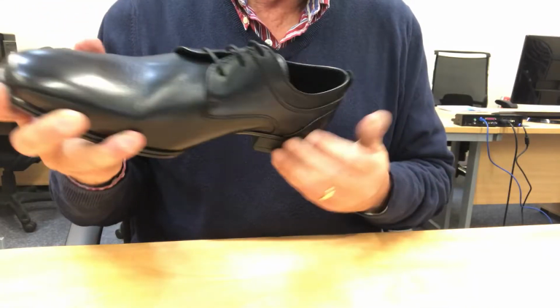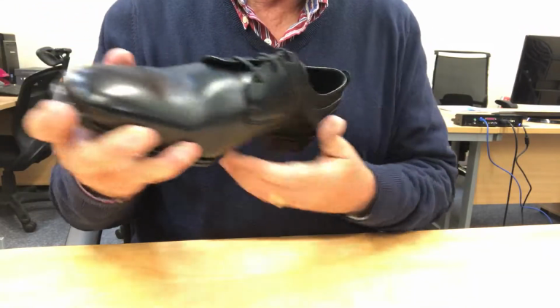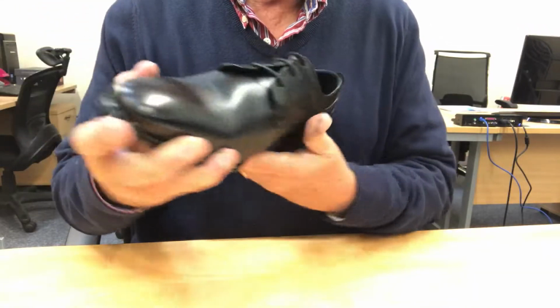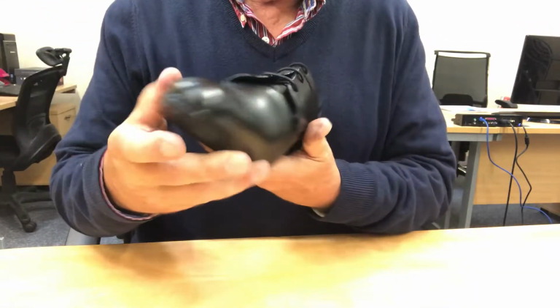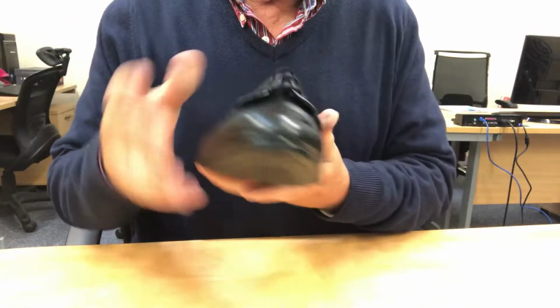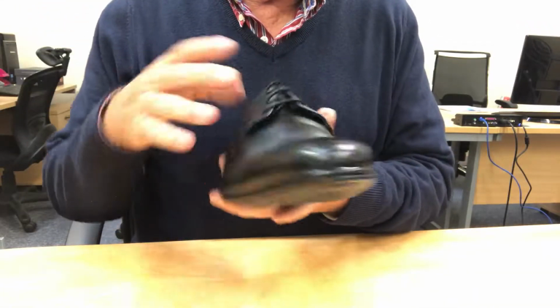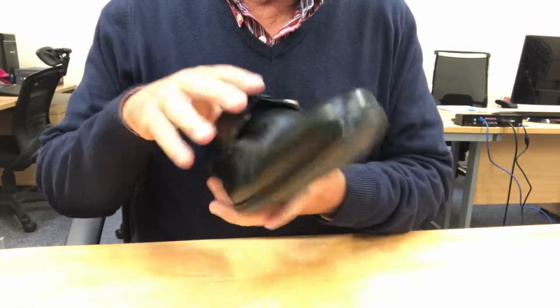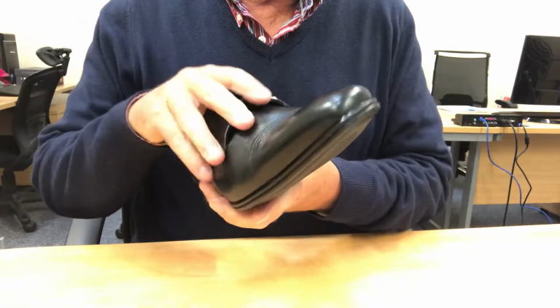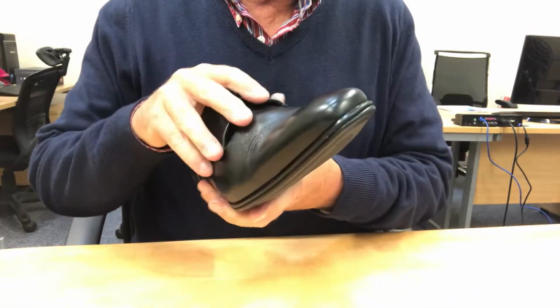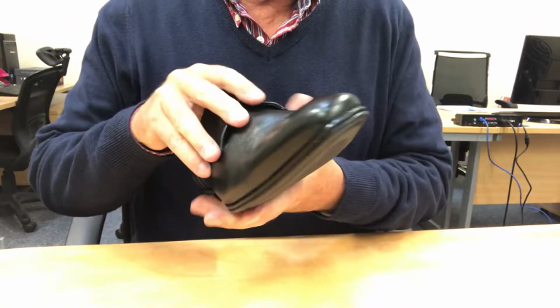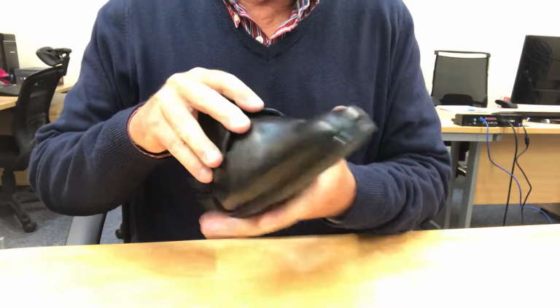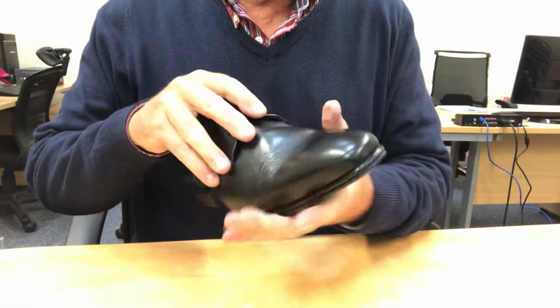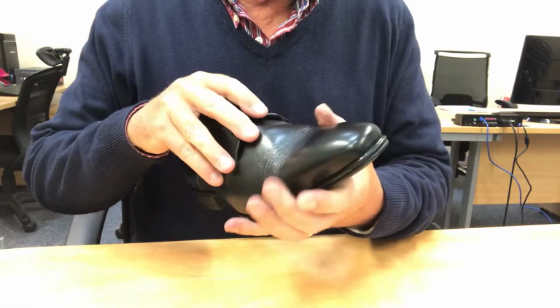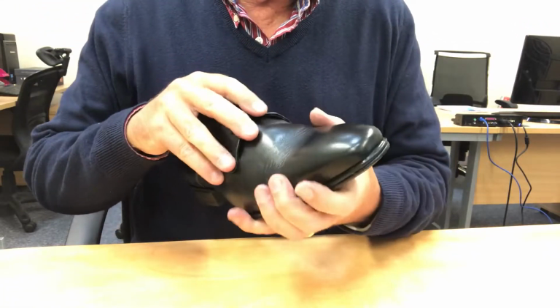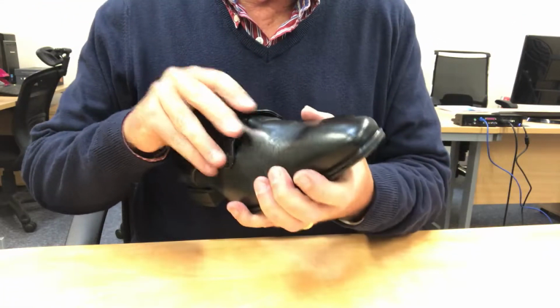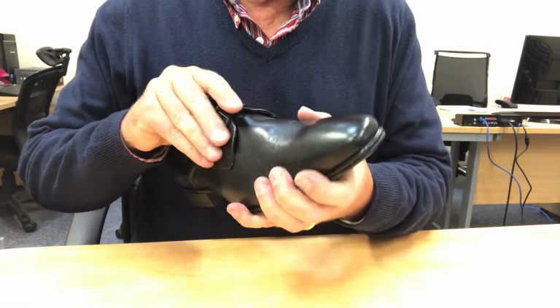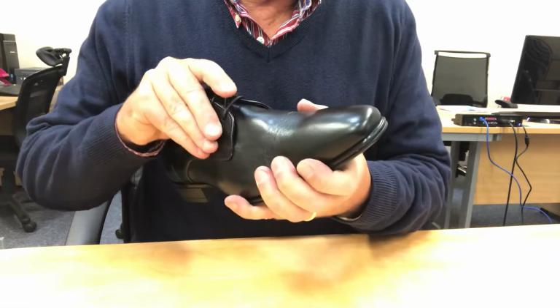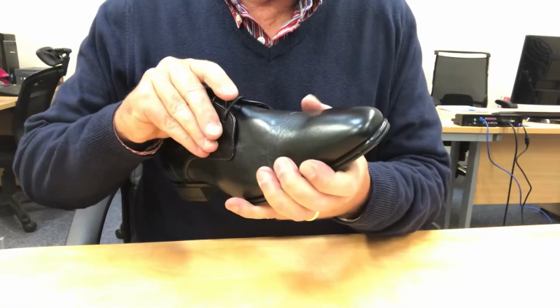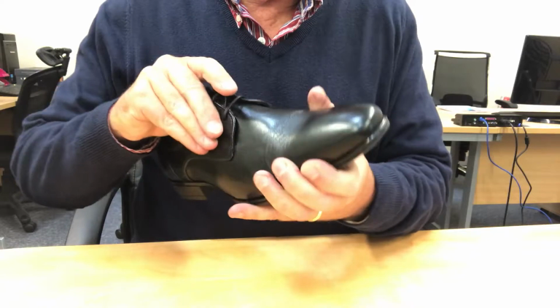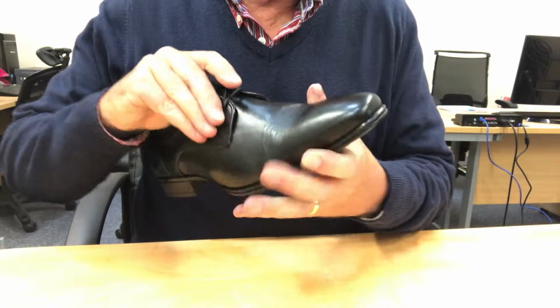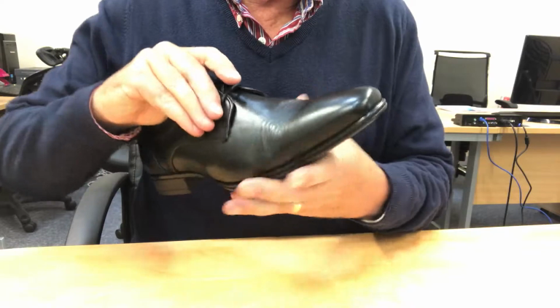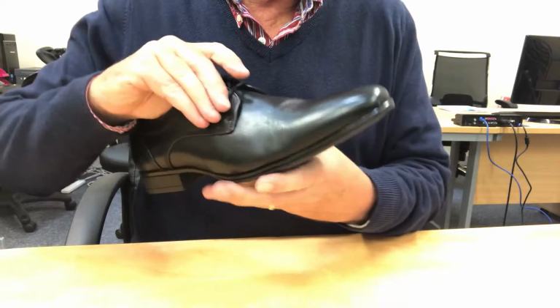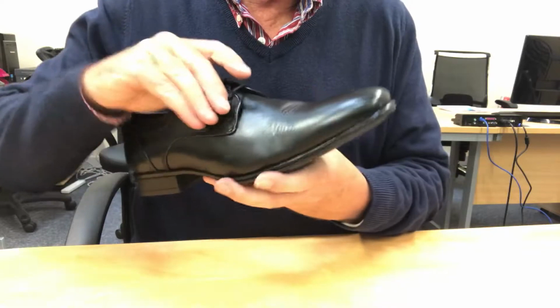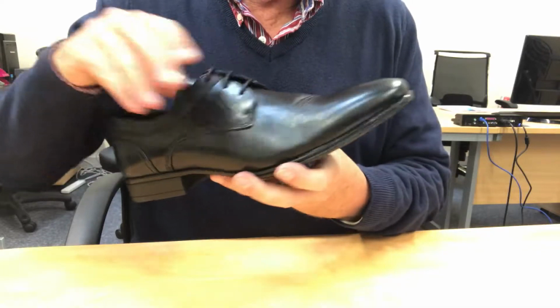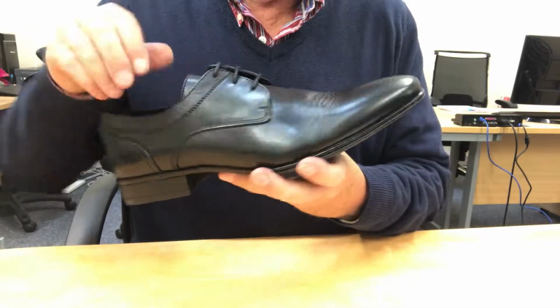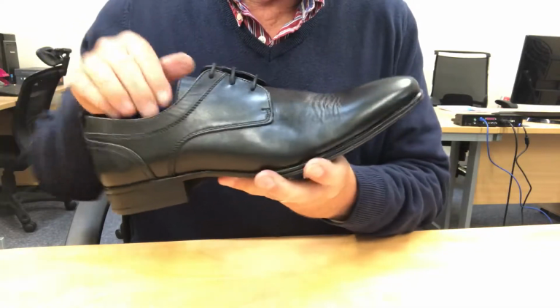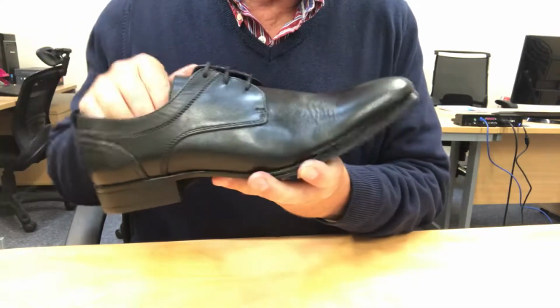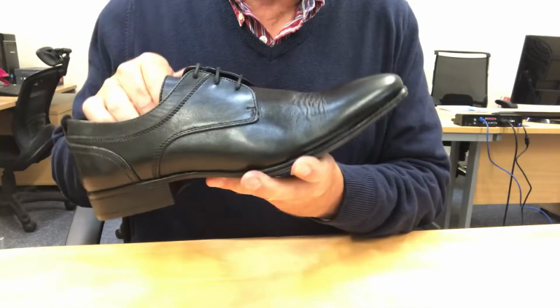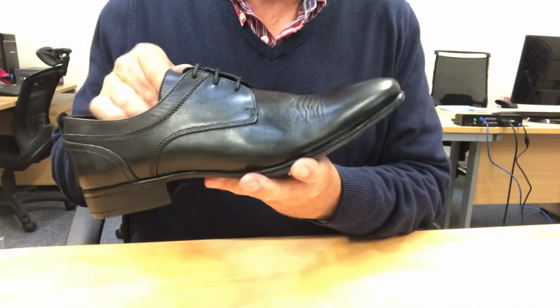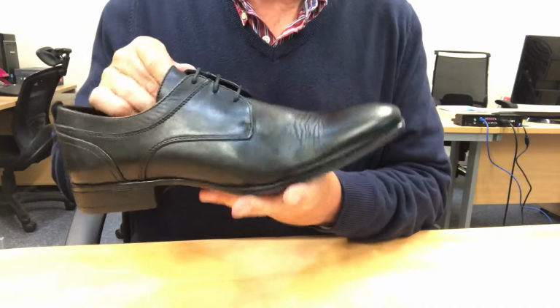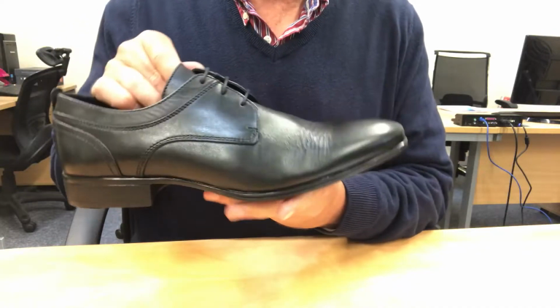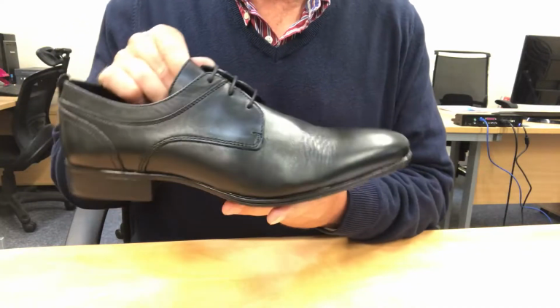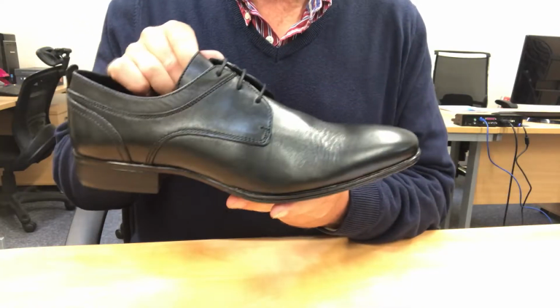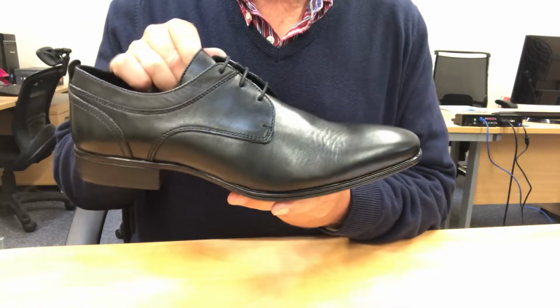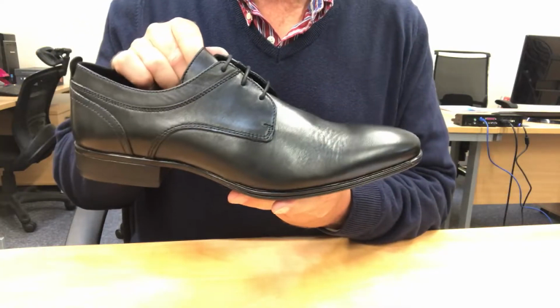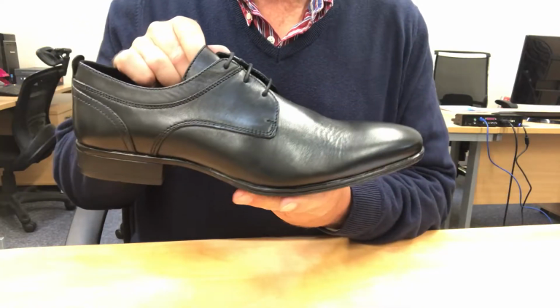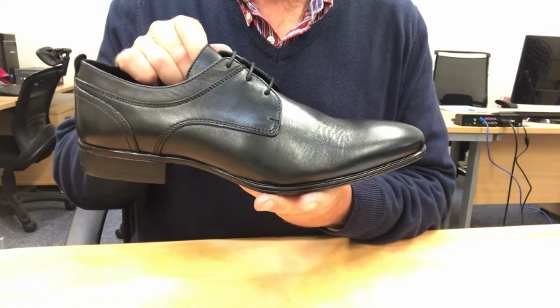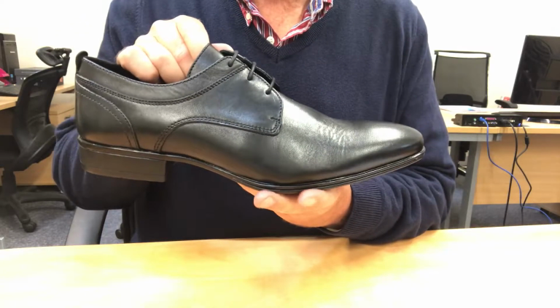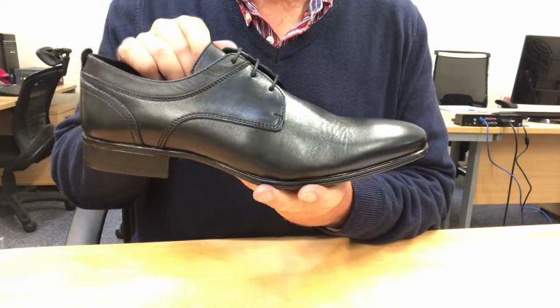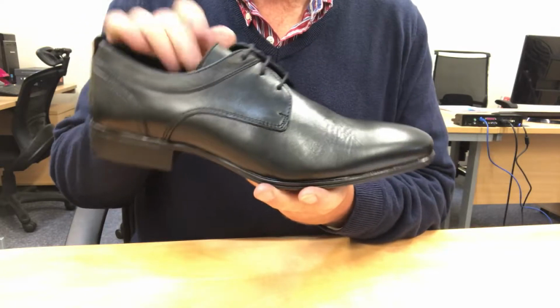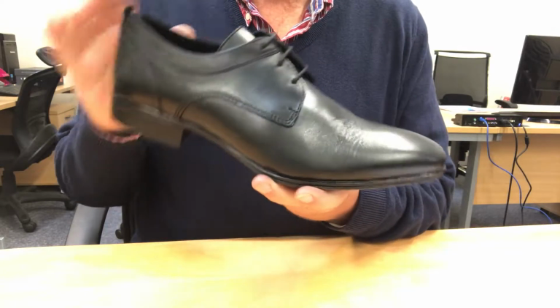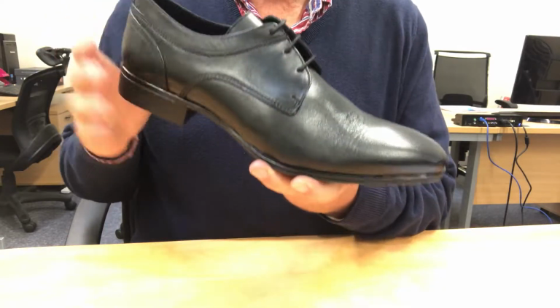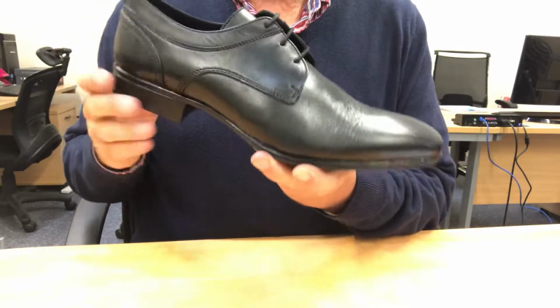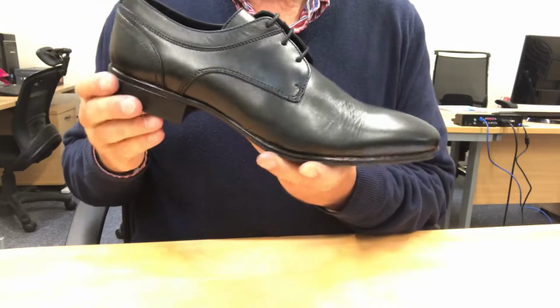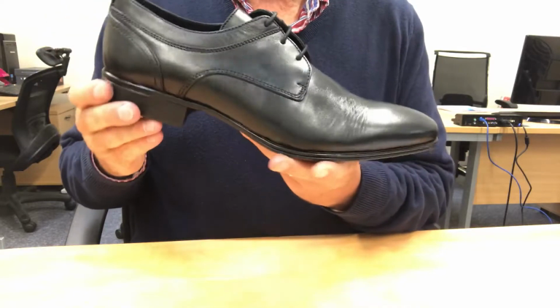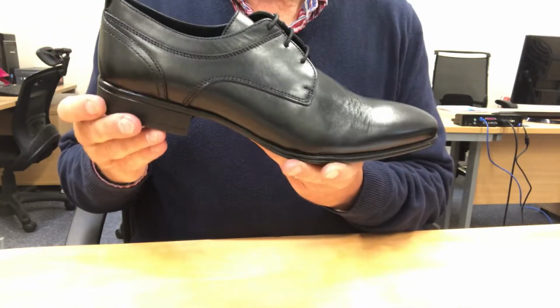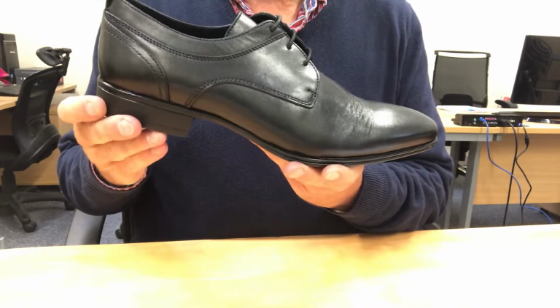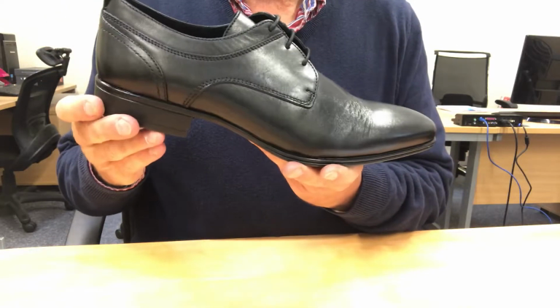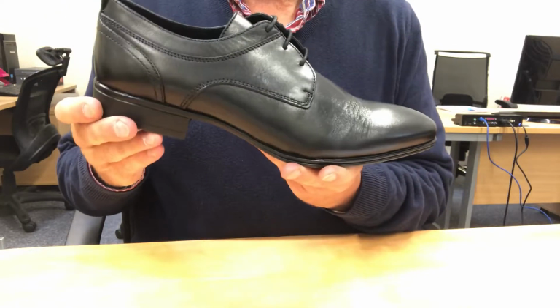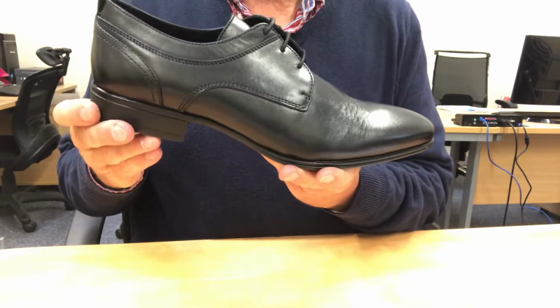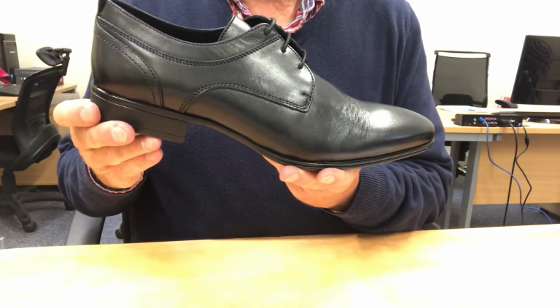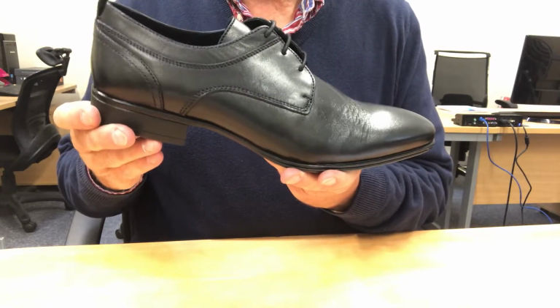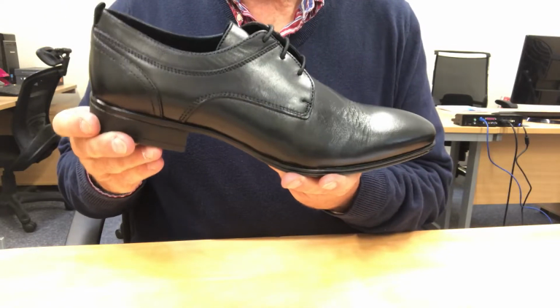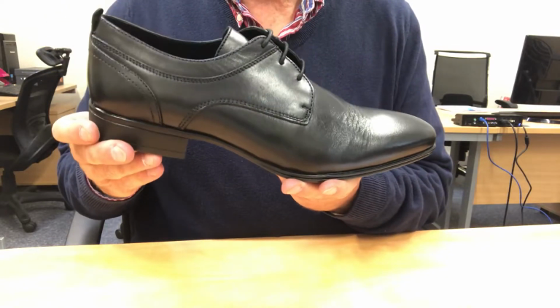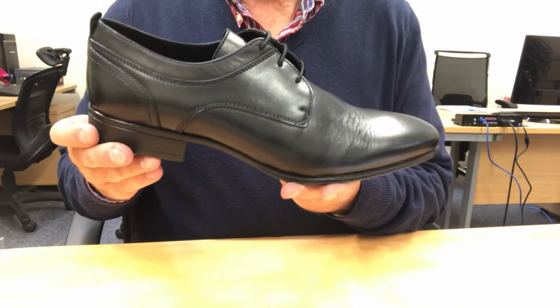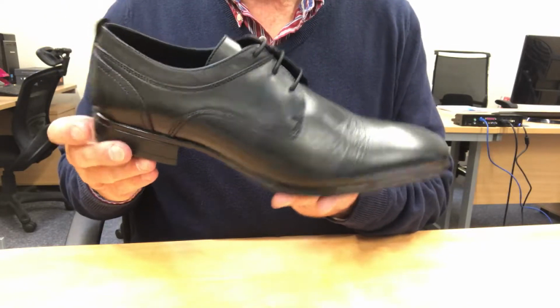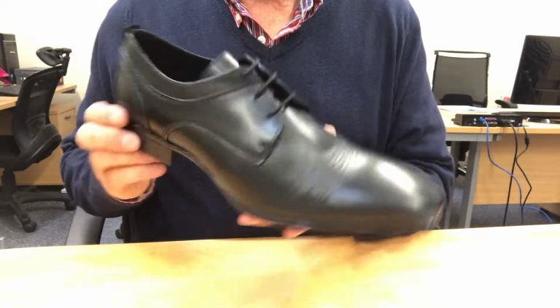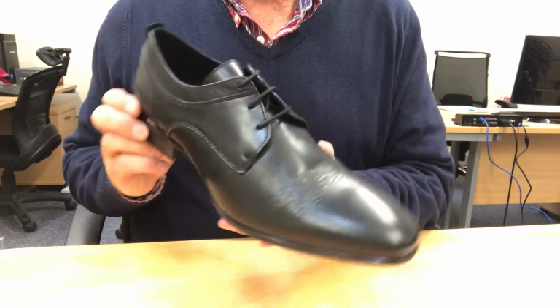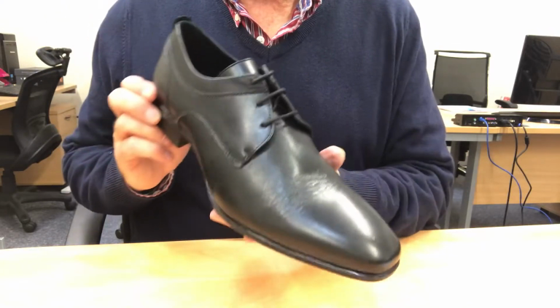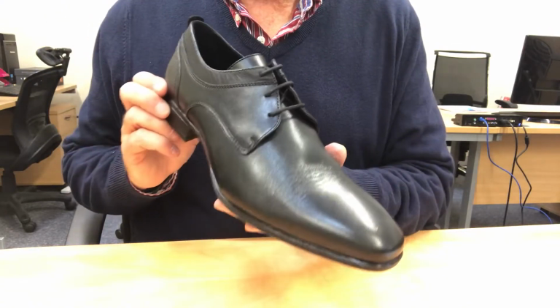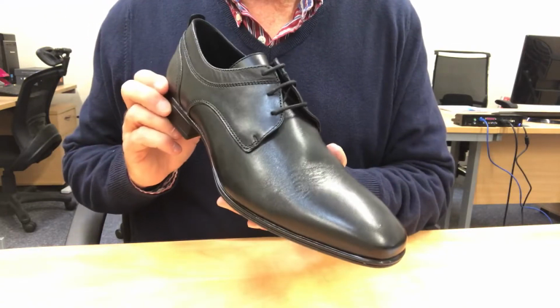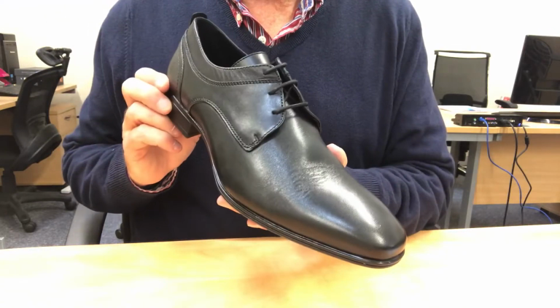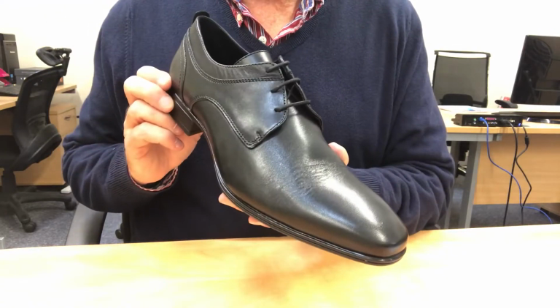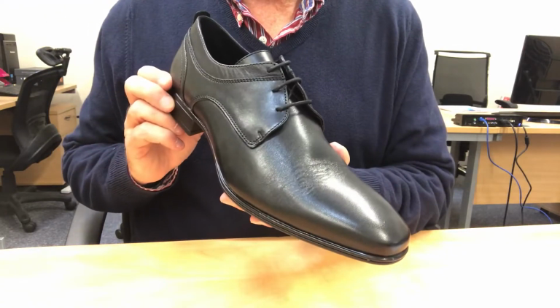The resulting shoe is refined and extremely stylish and is available in black and brandy.